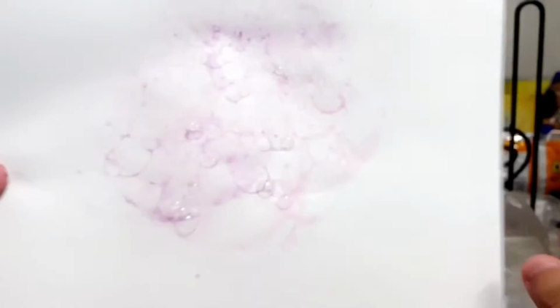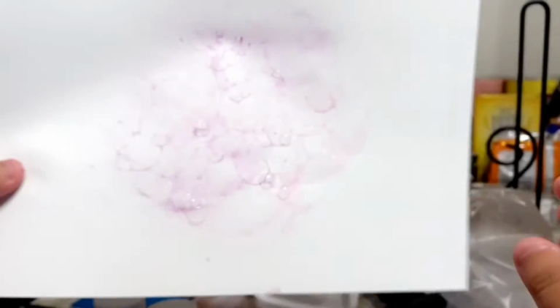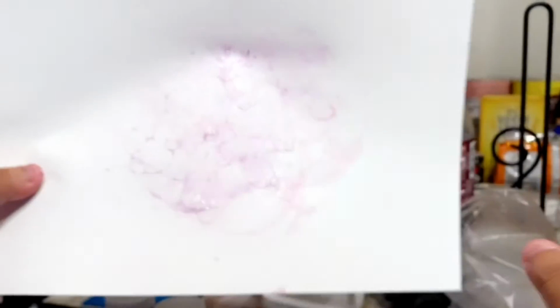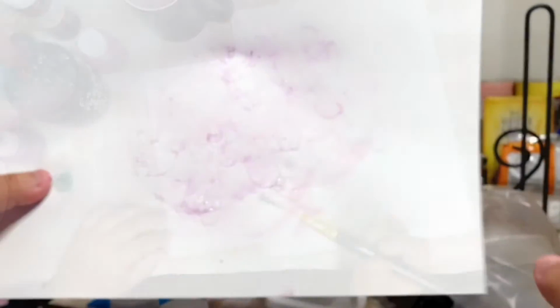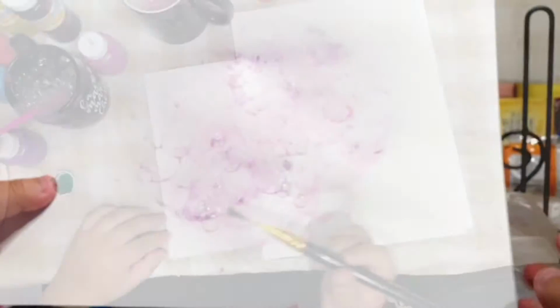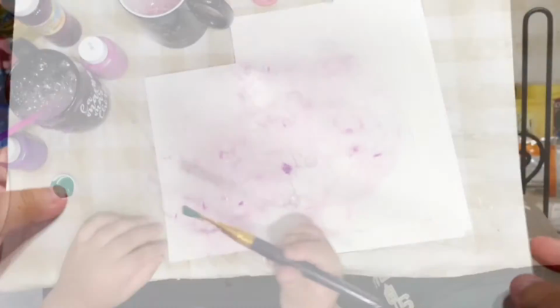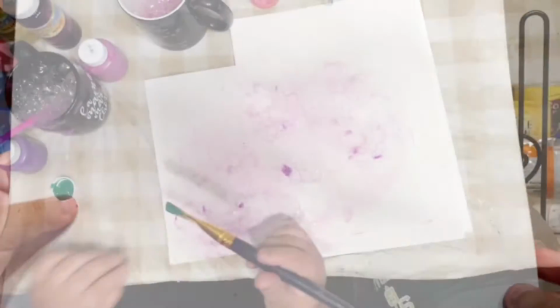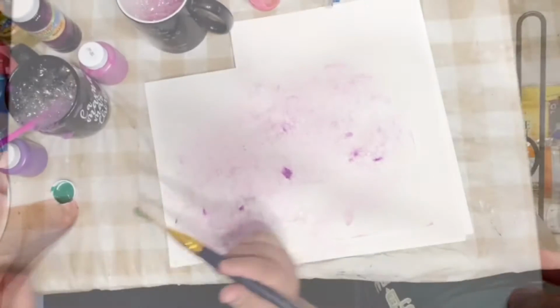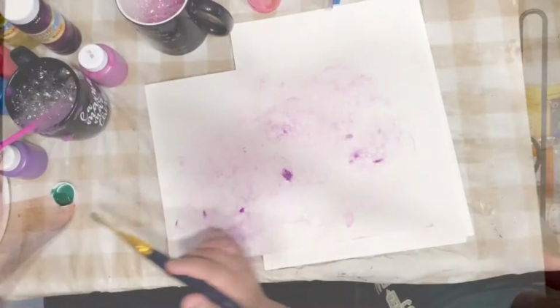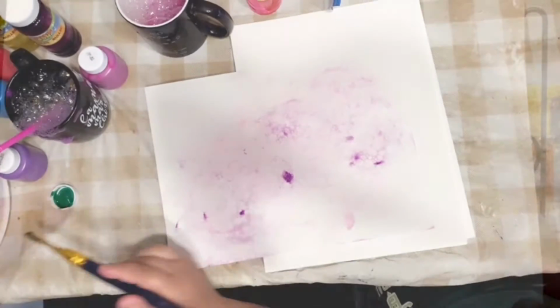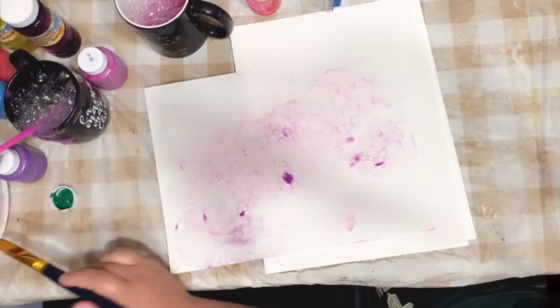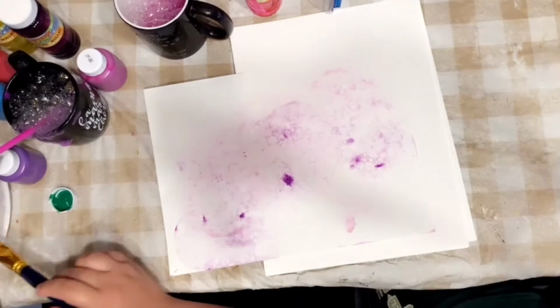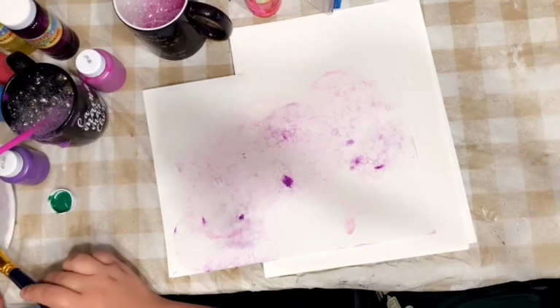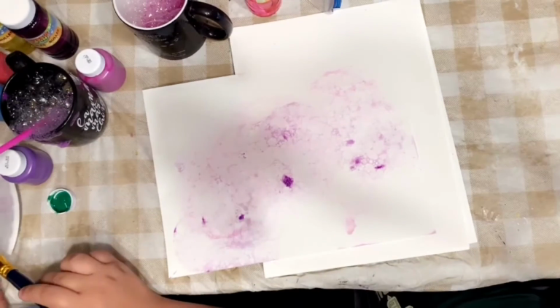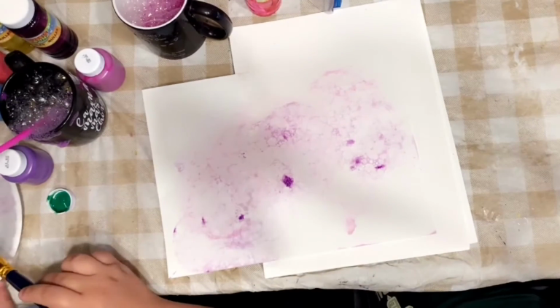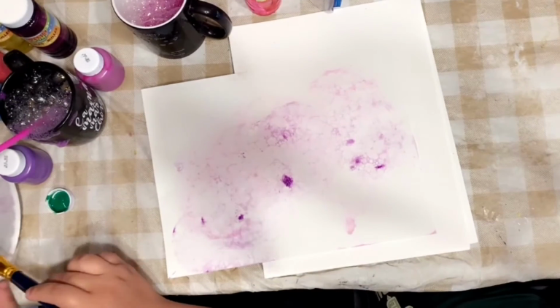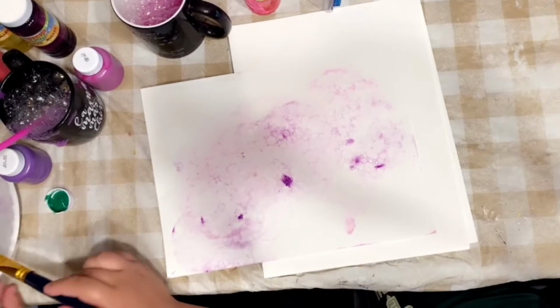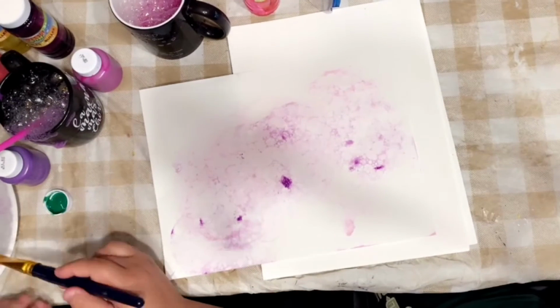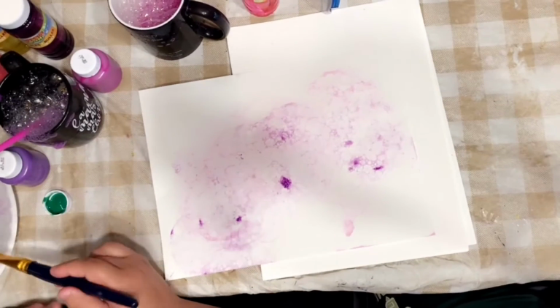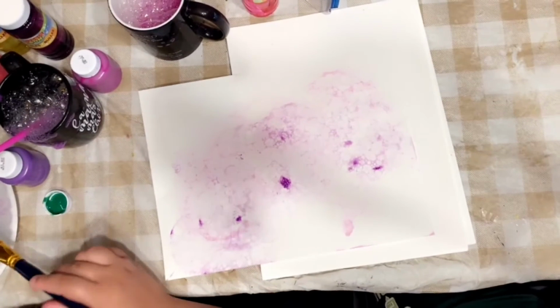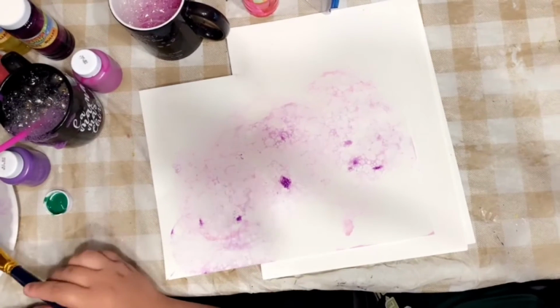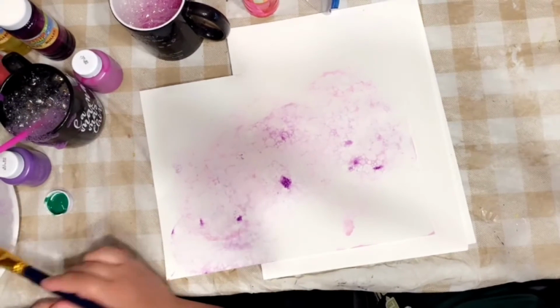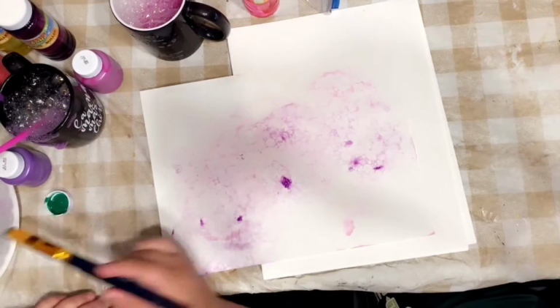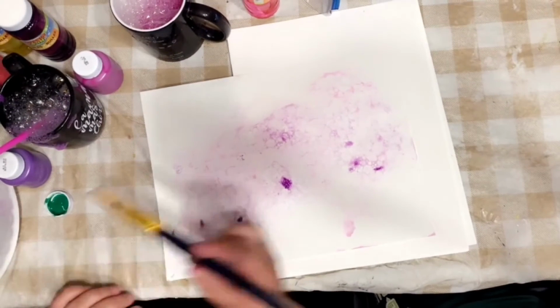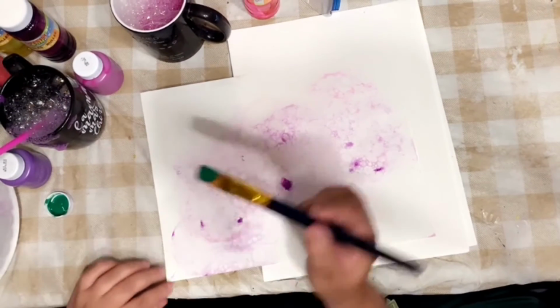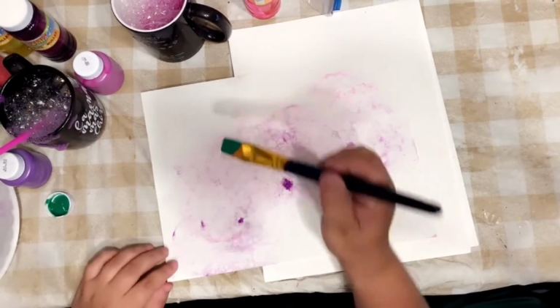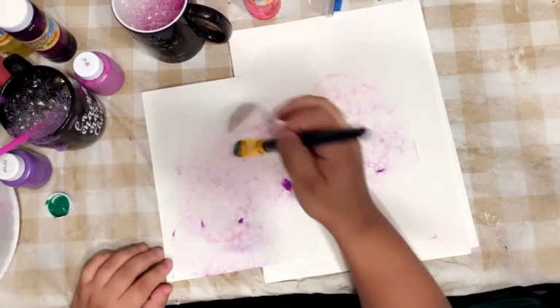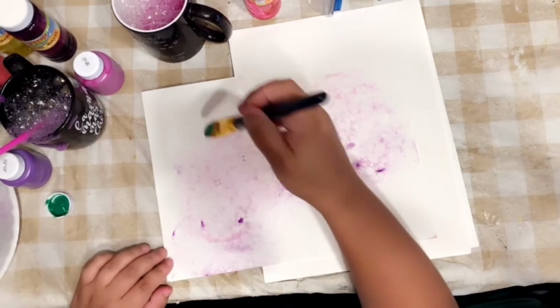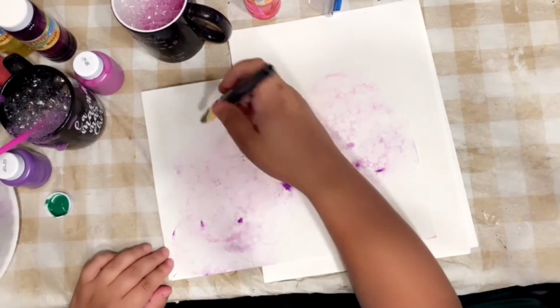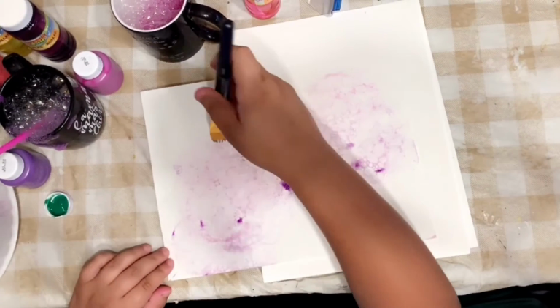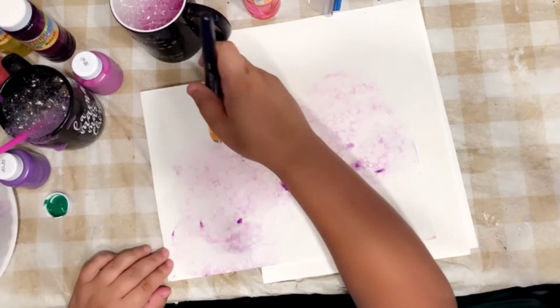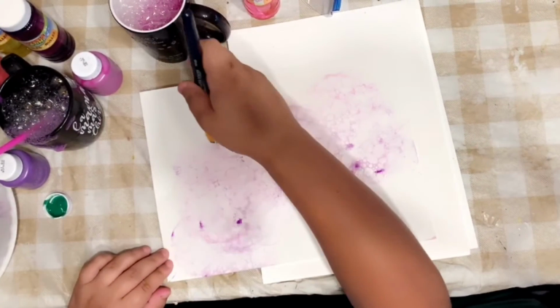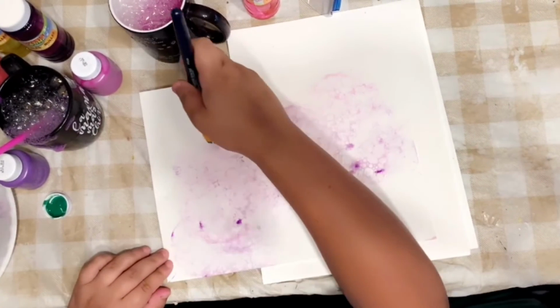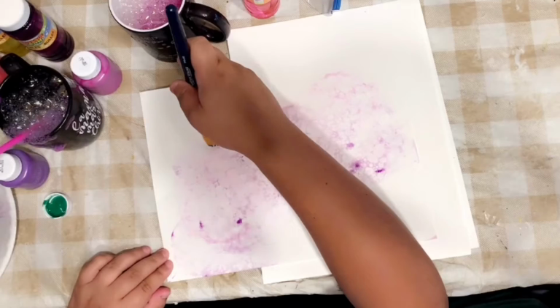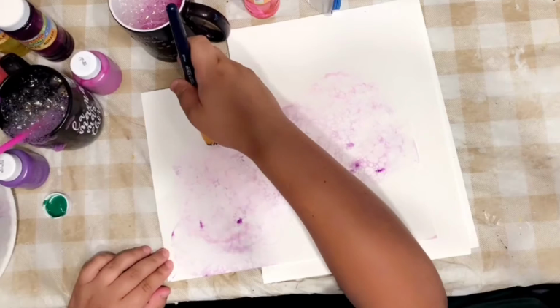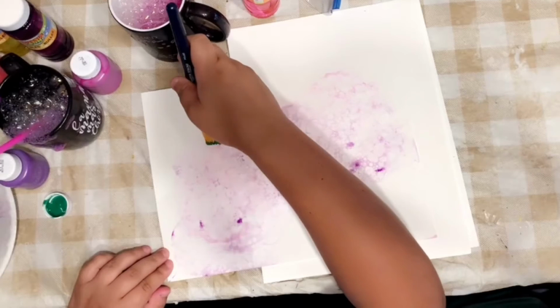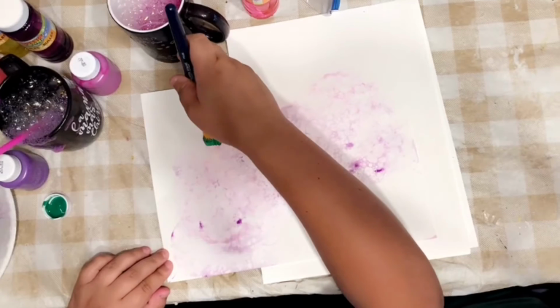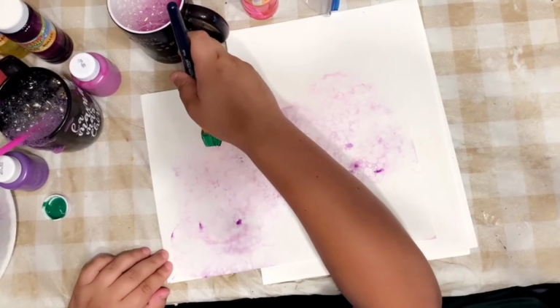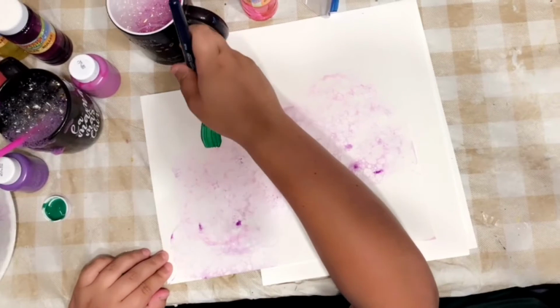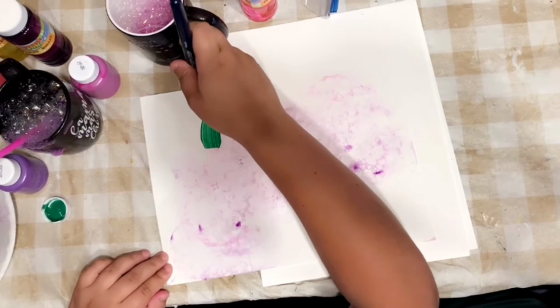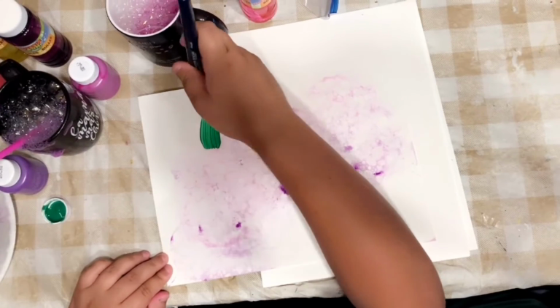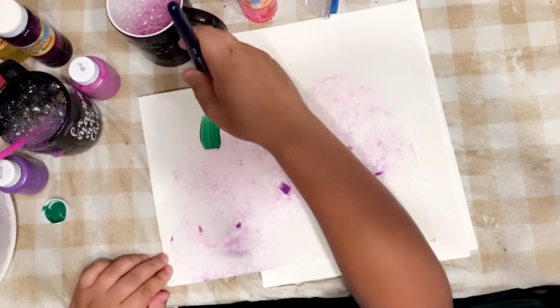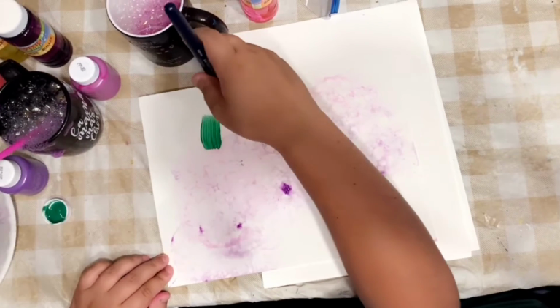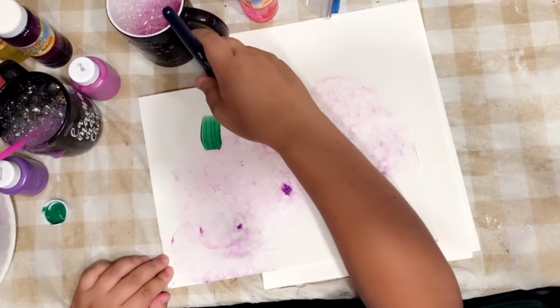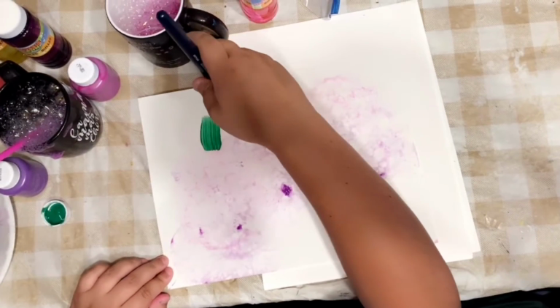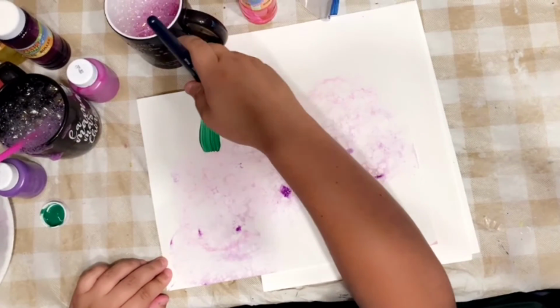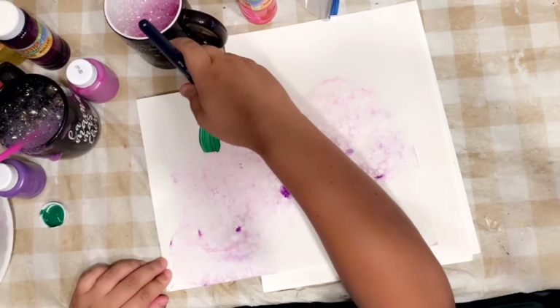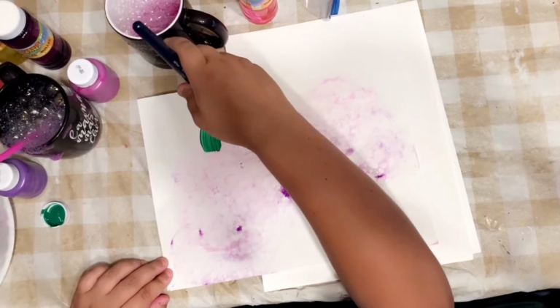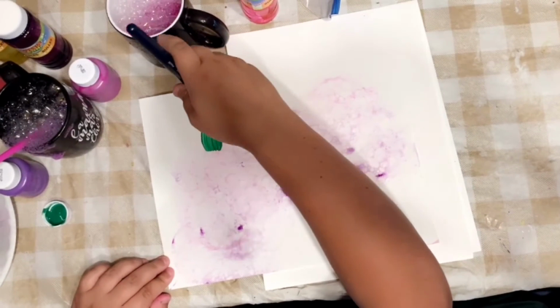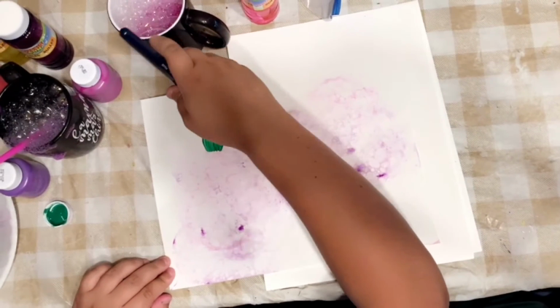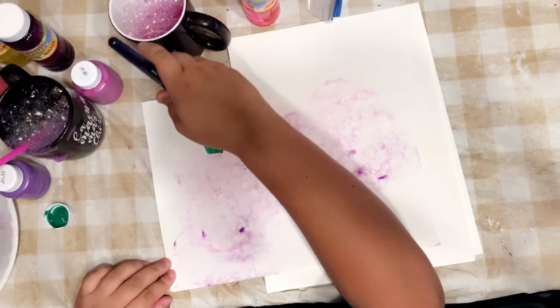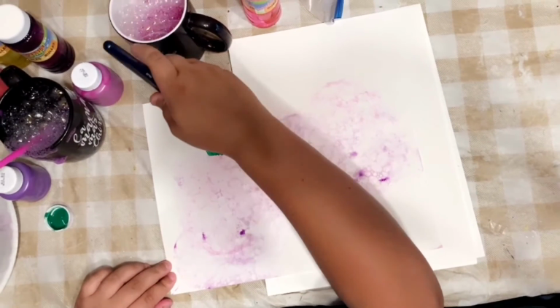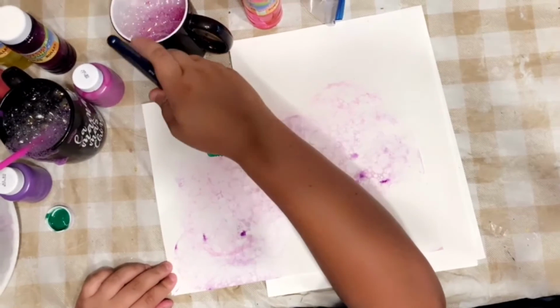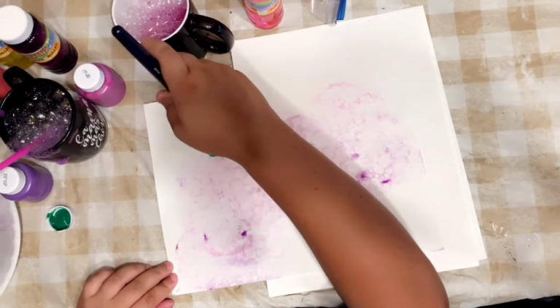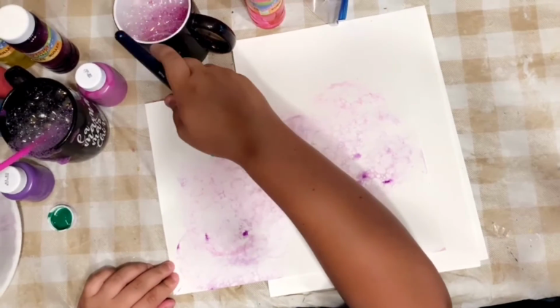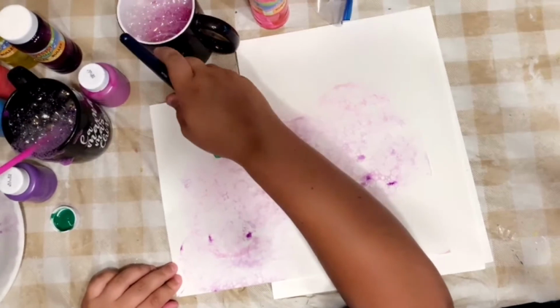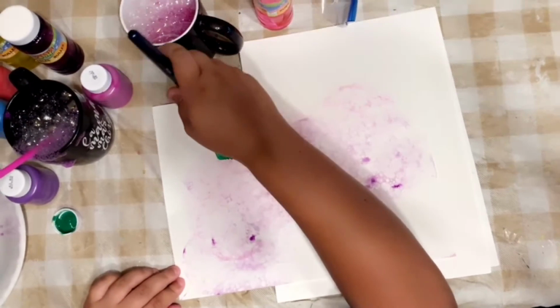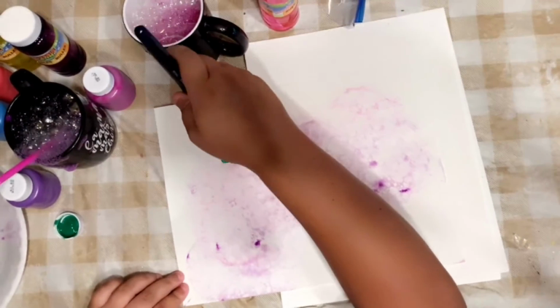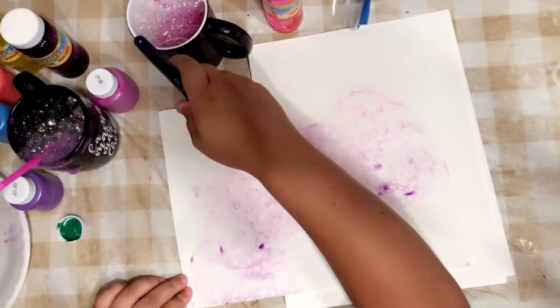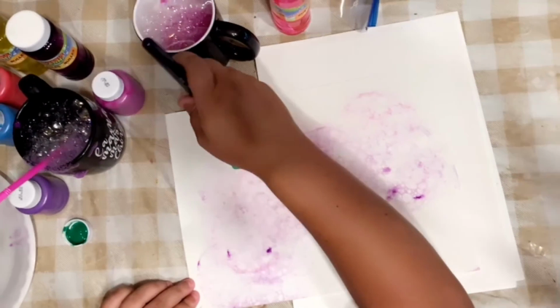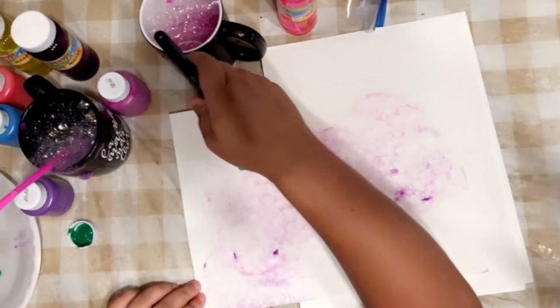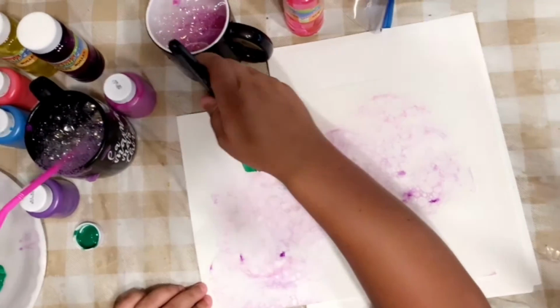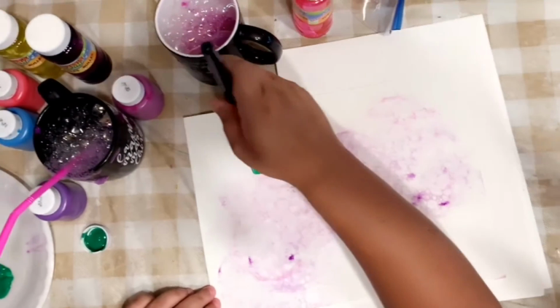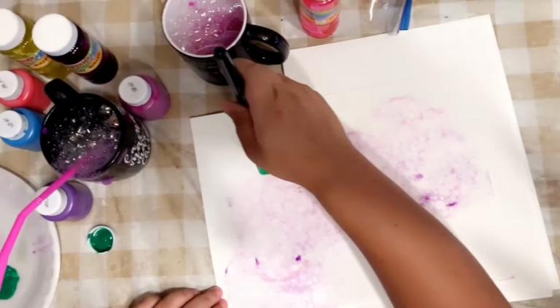Then you get into your green paint and then you just make leaves.